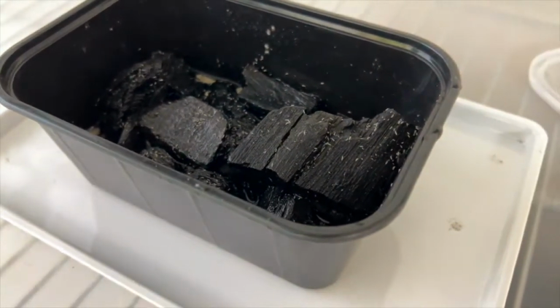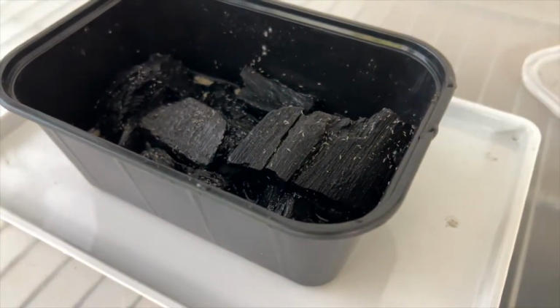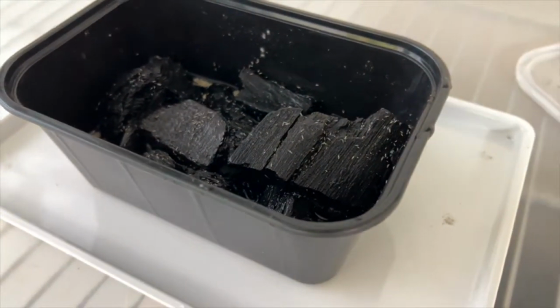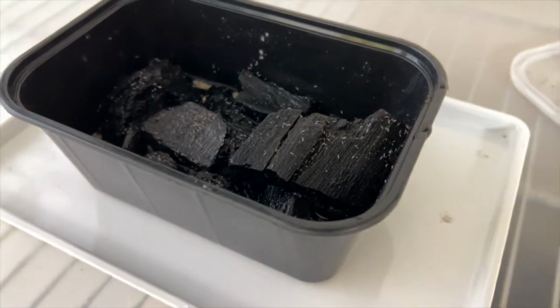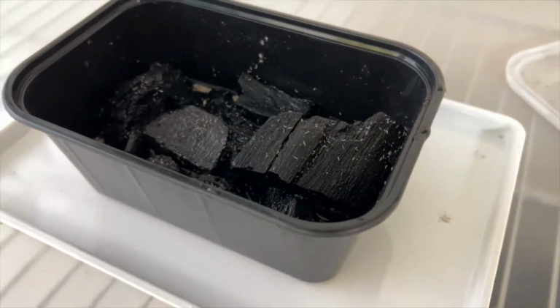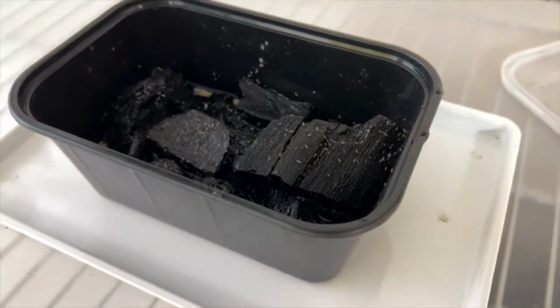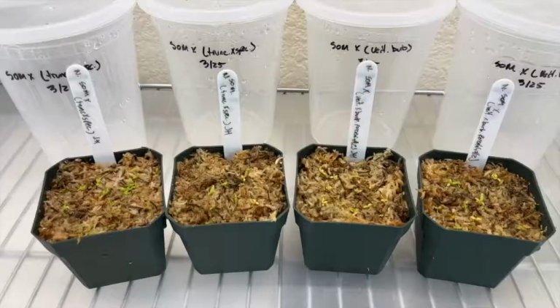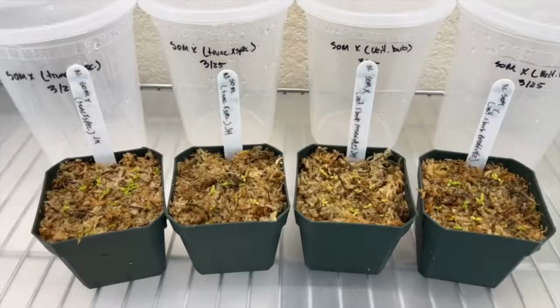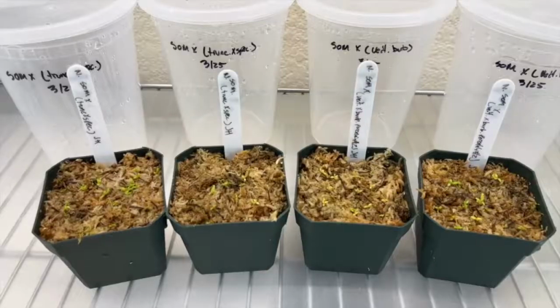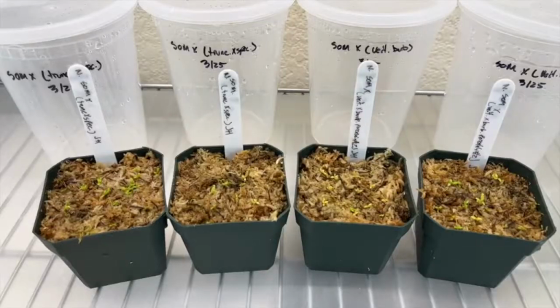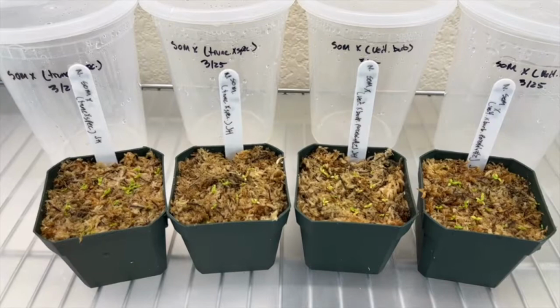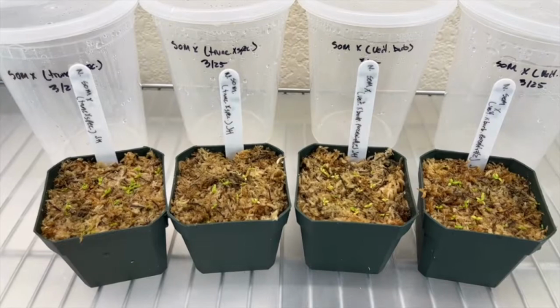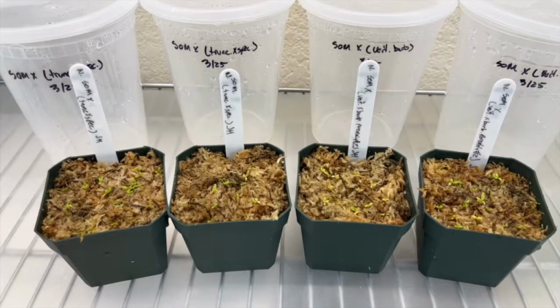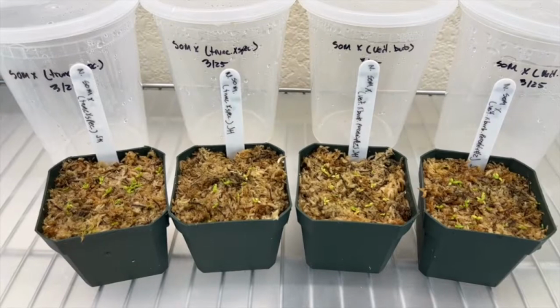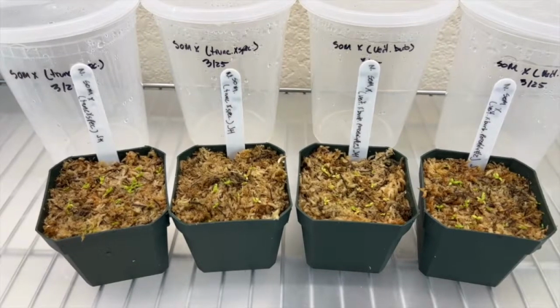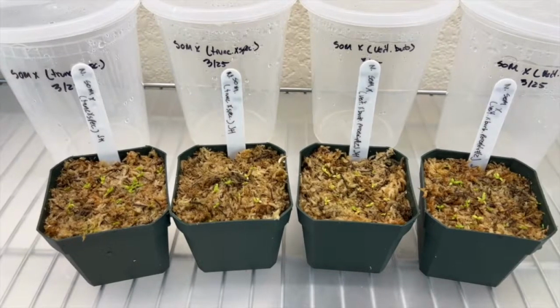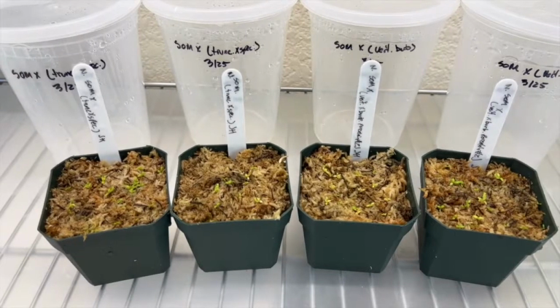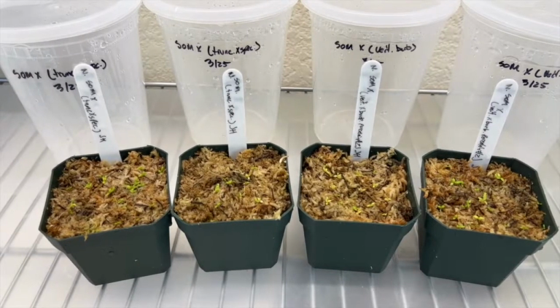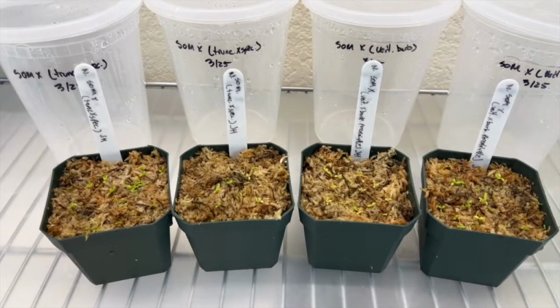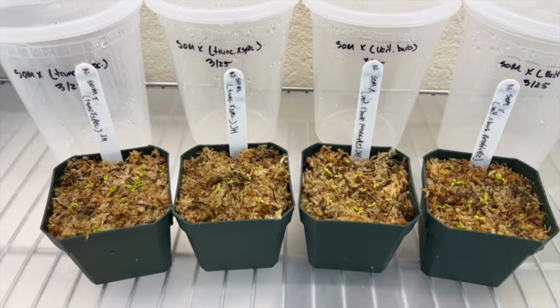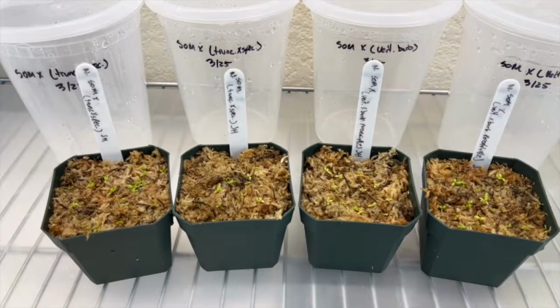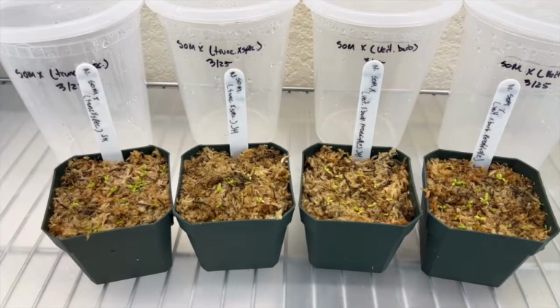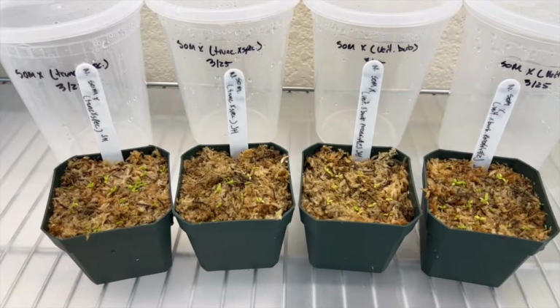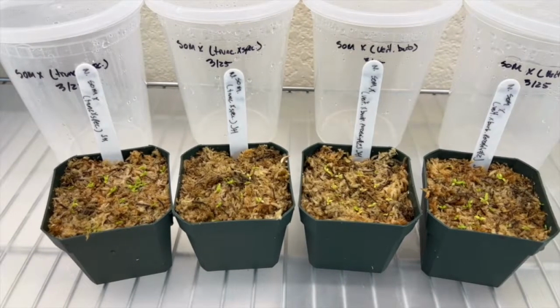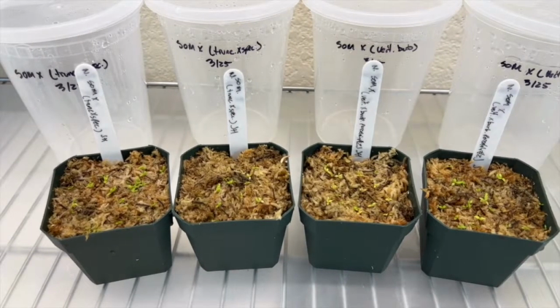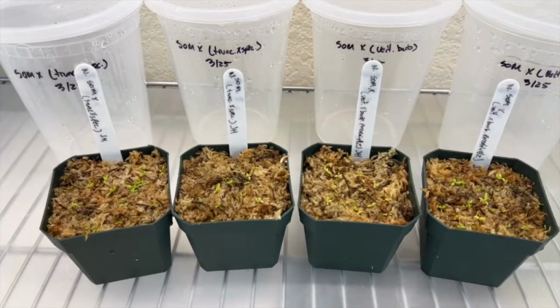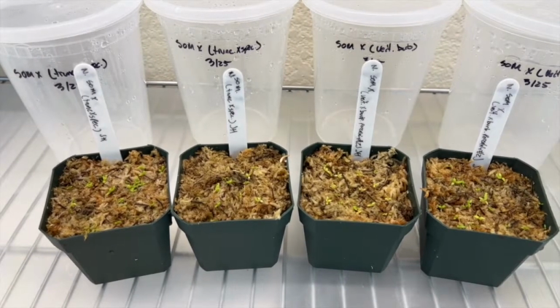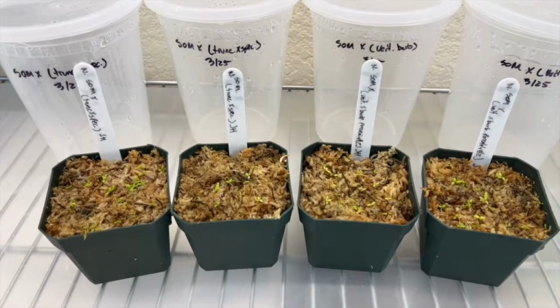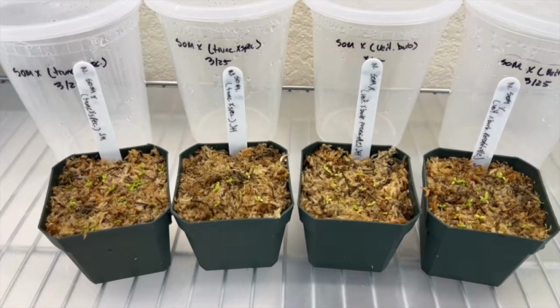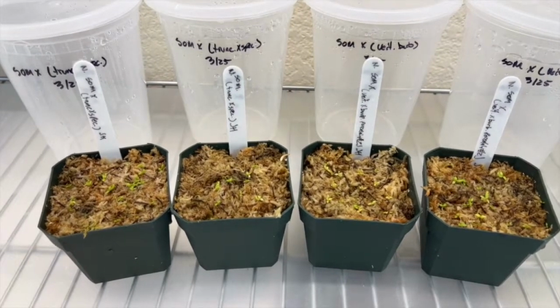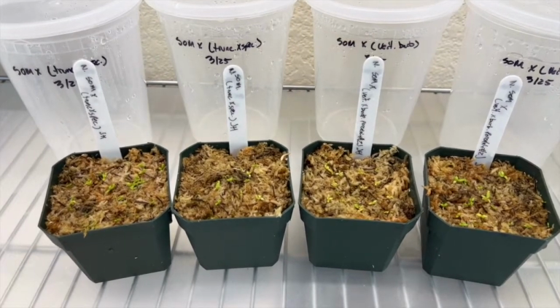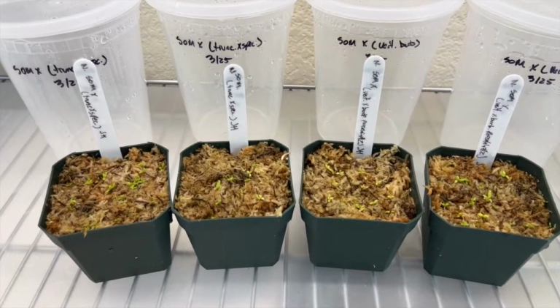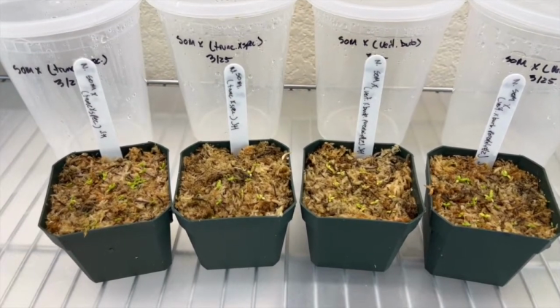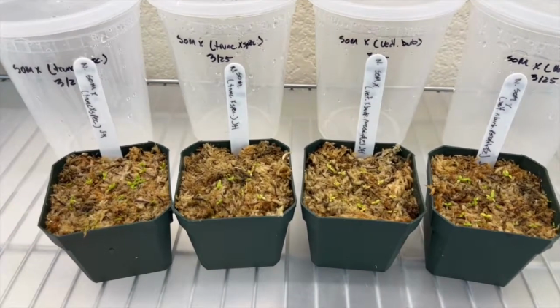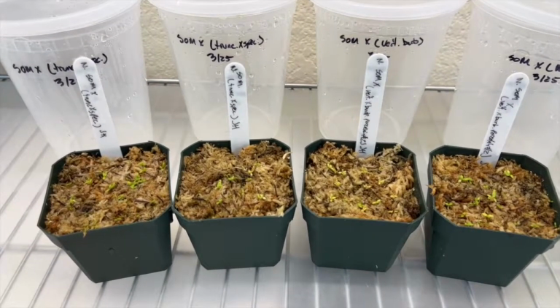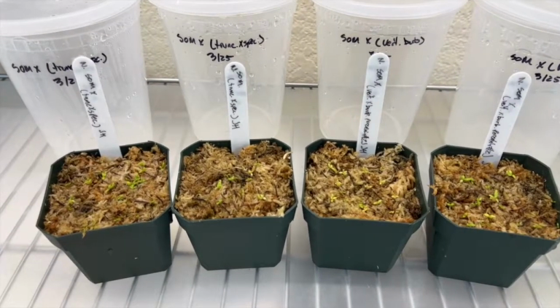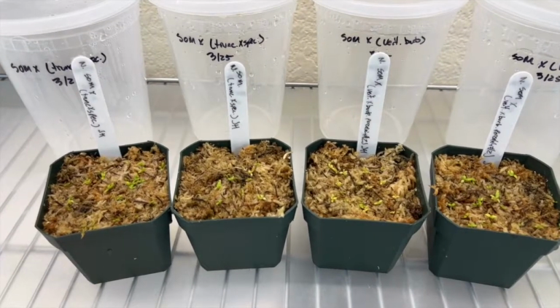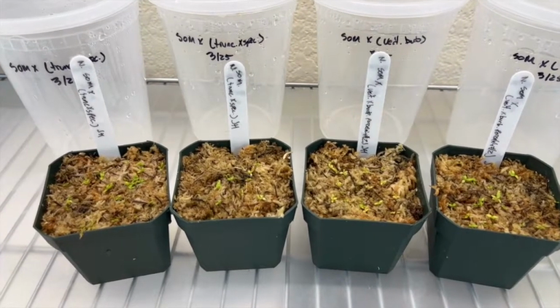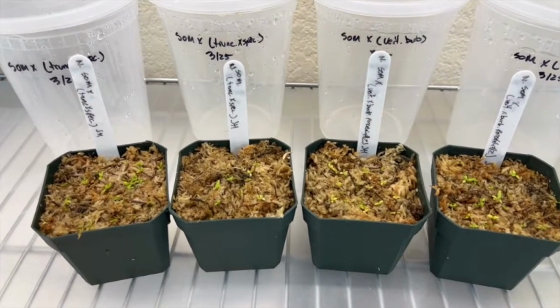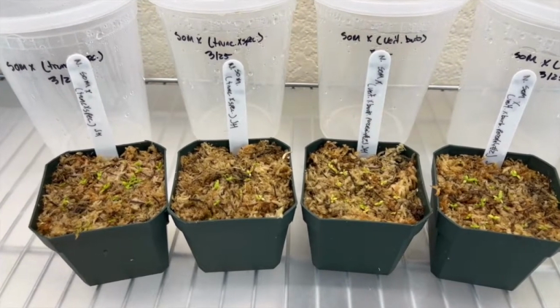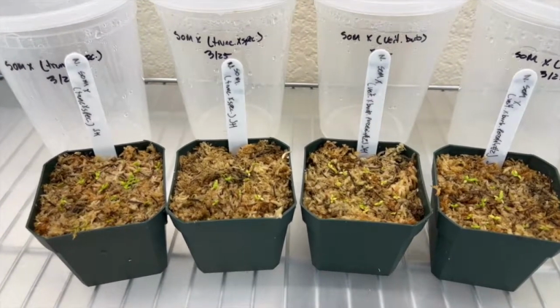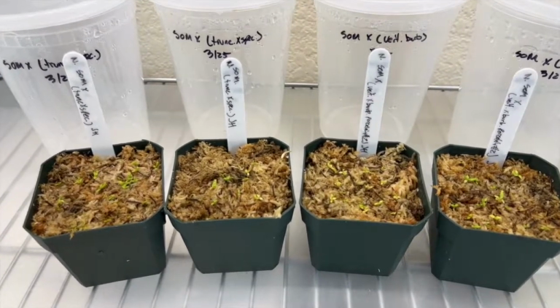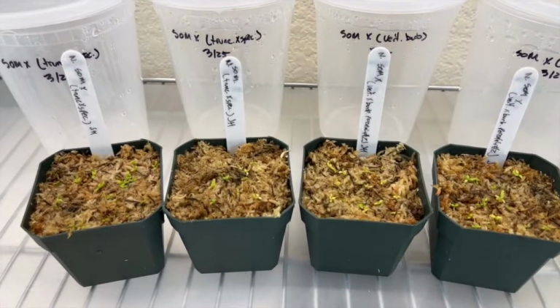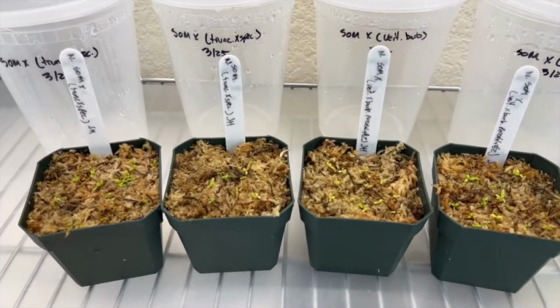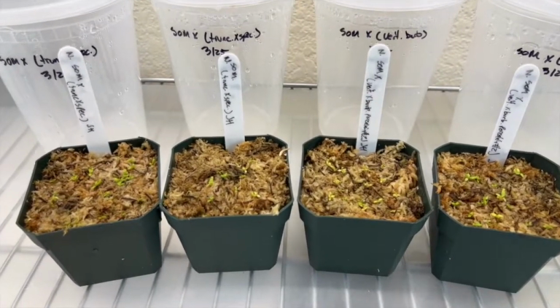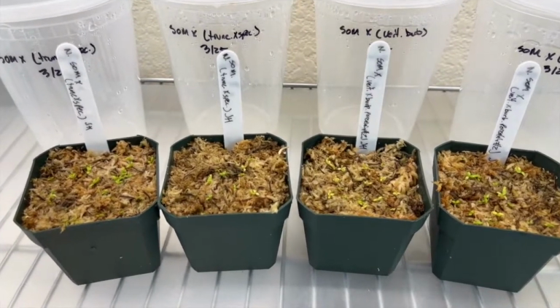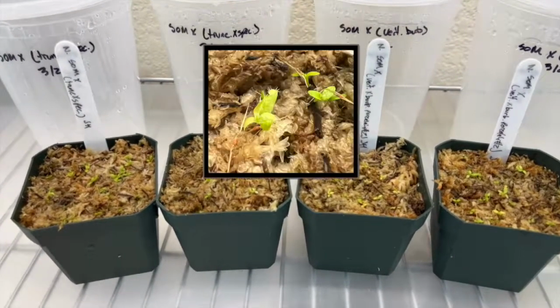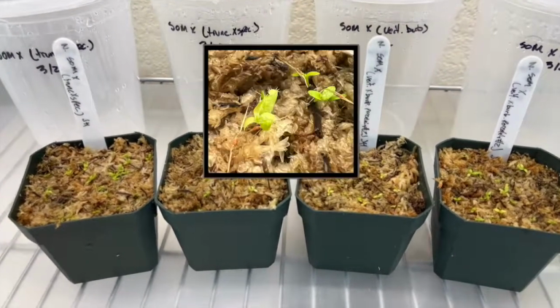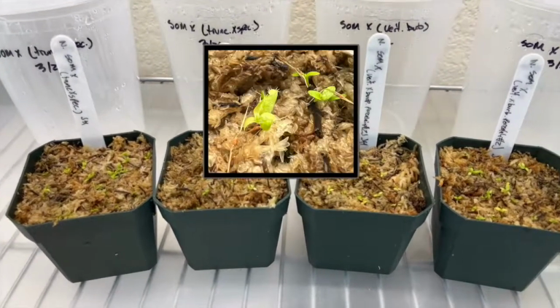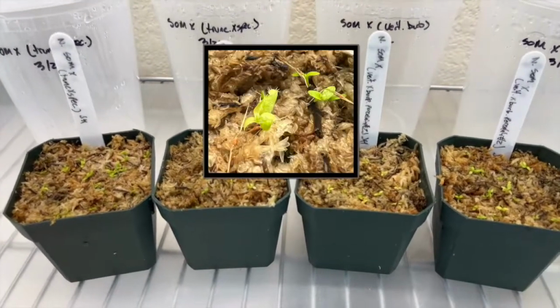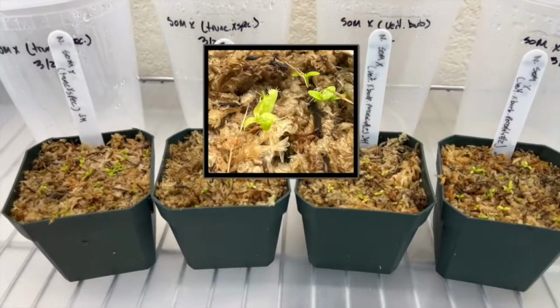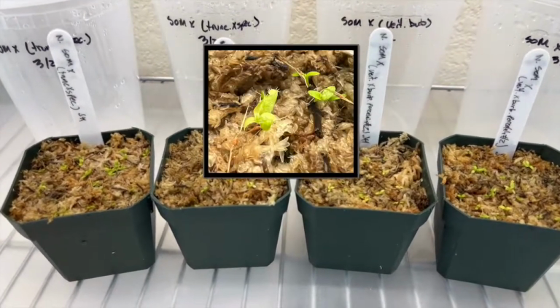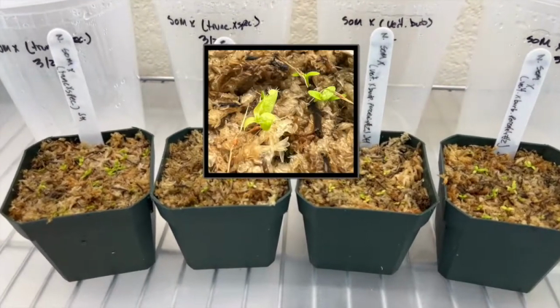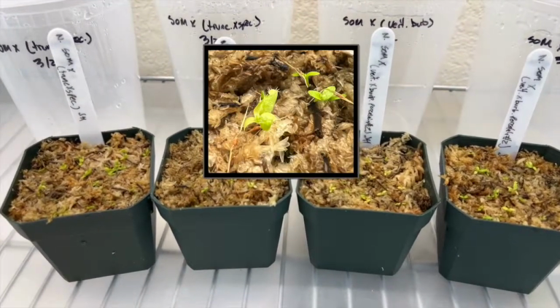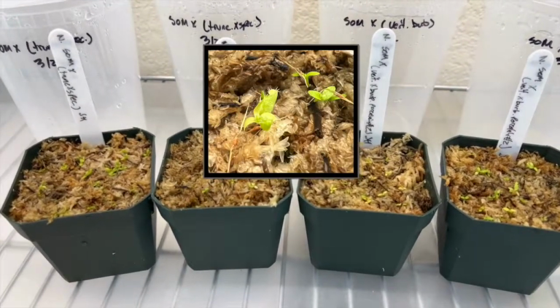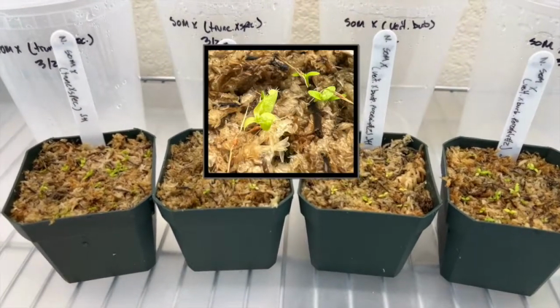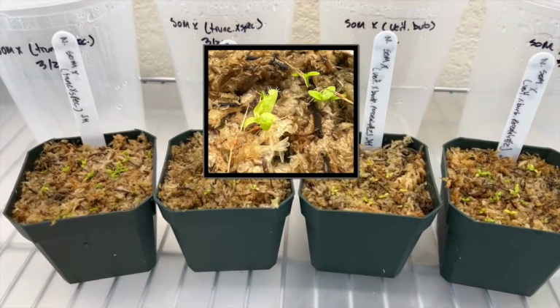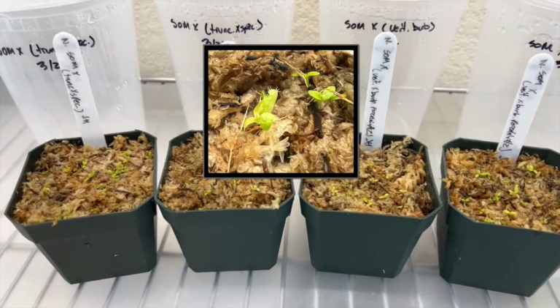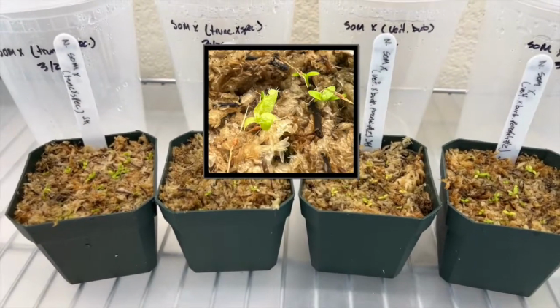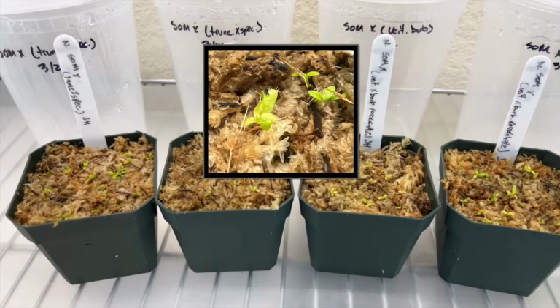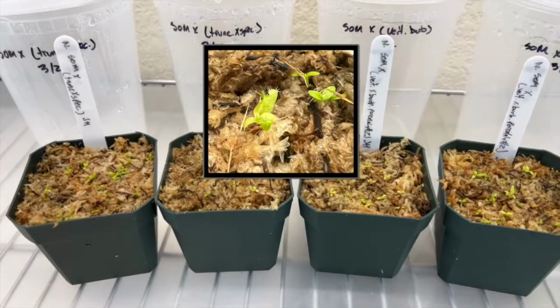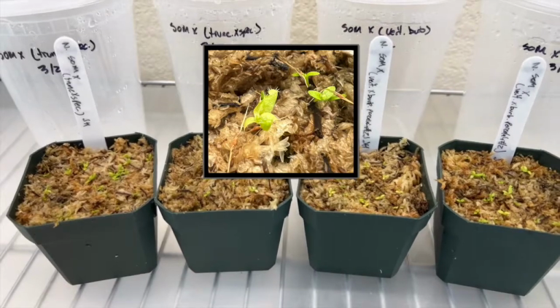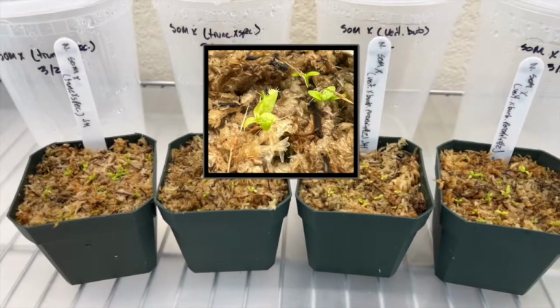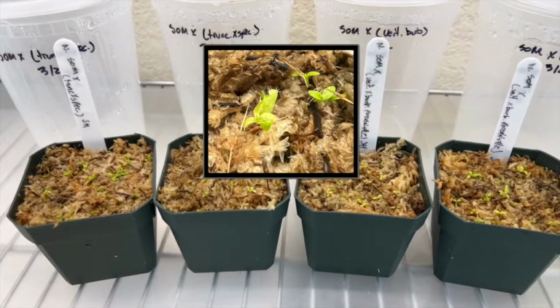At the two-month check-in, several more seeds had germinated and the second set of leaves already had super tiny pitchers on them.